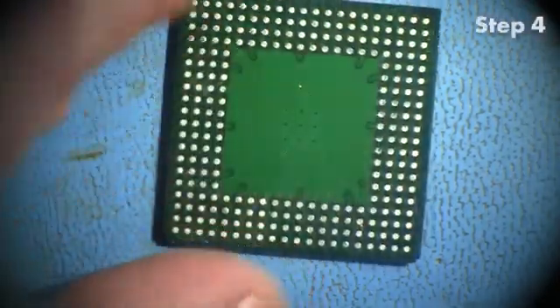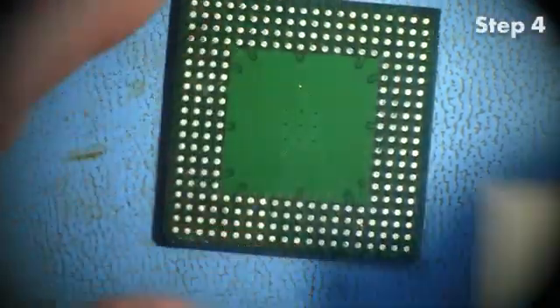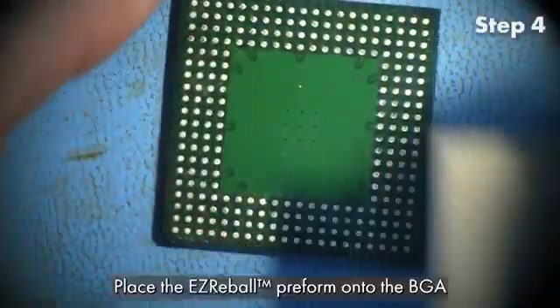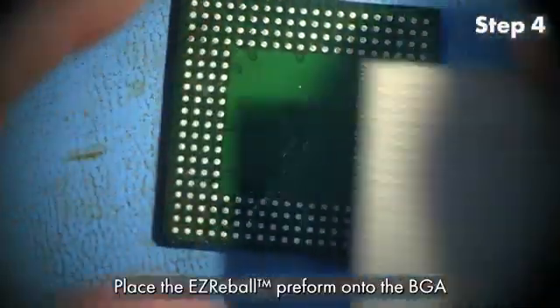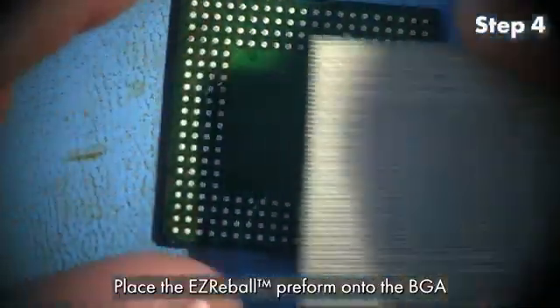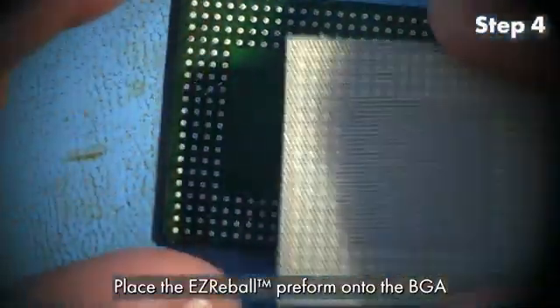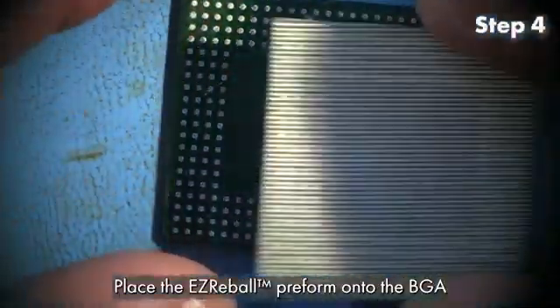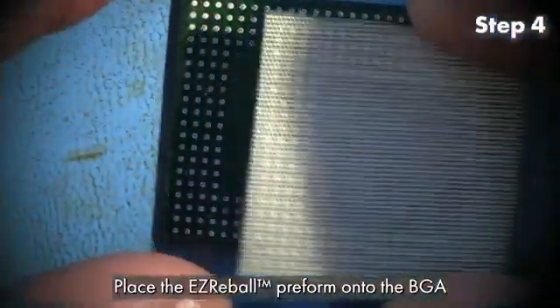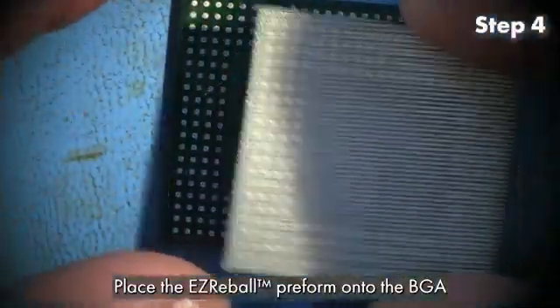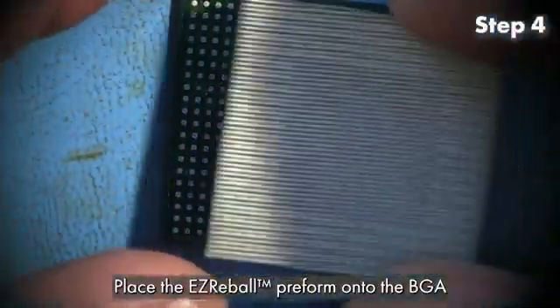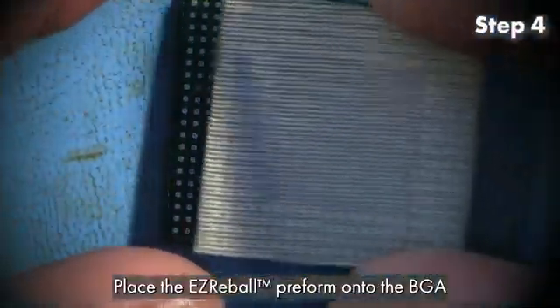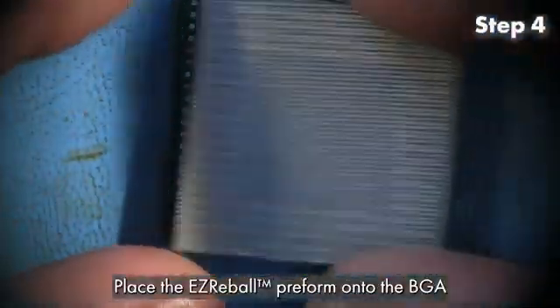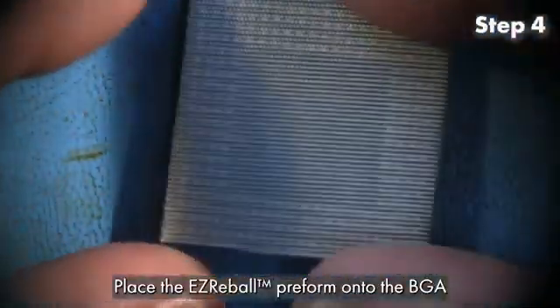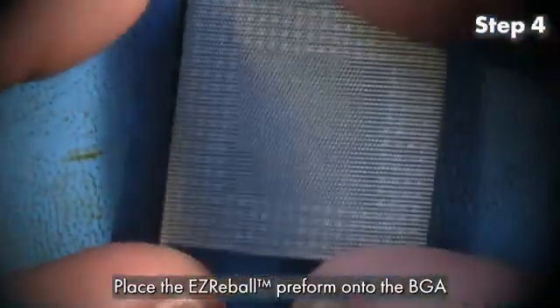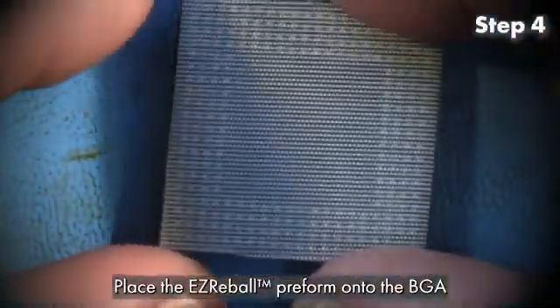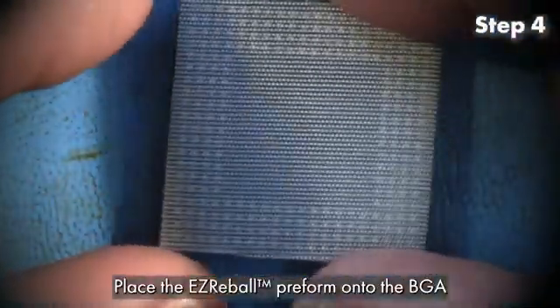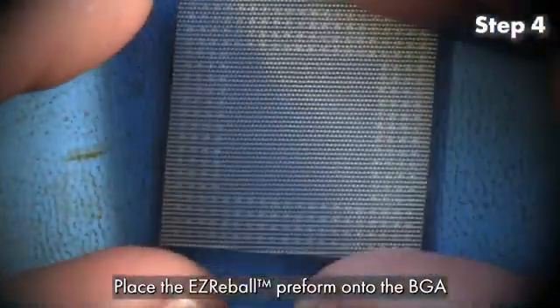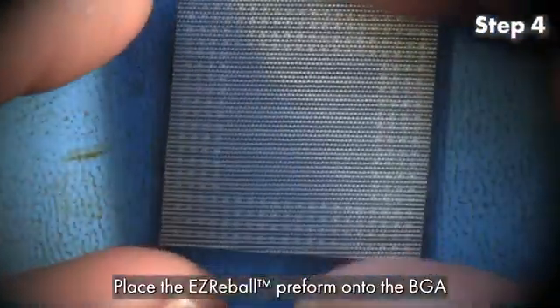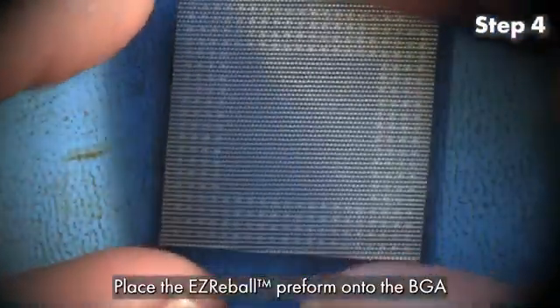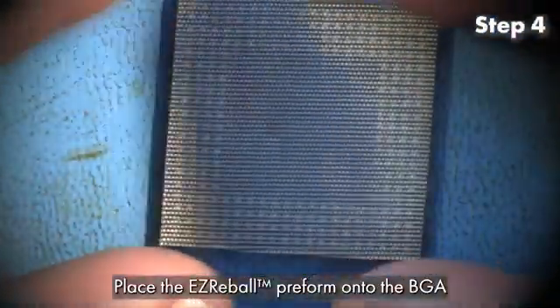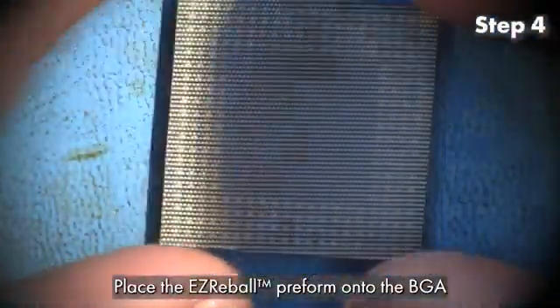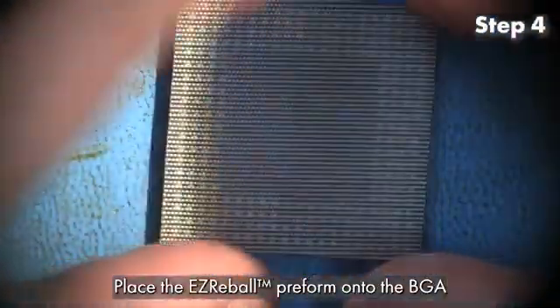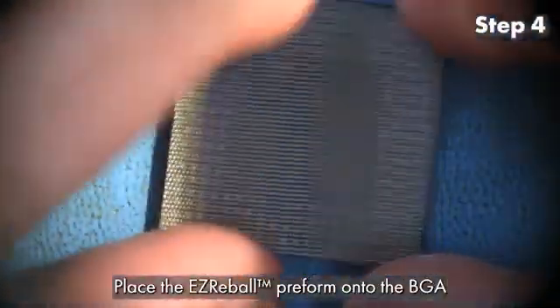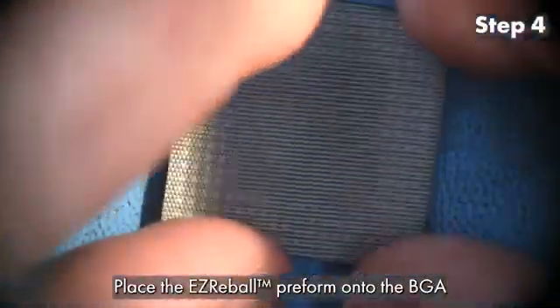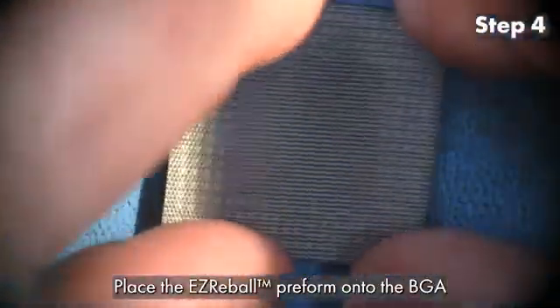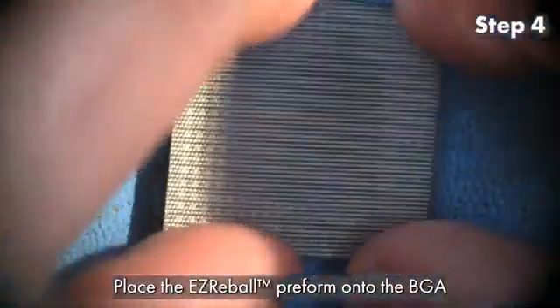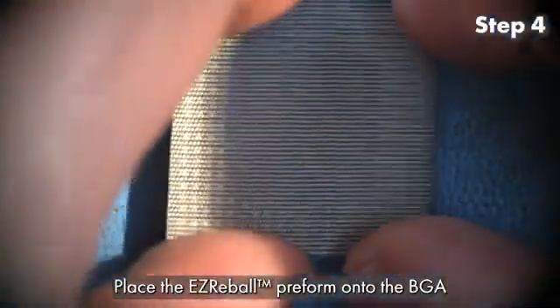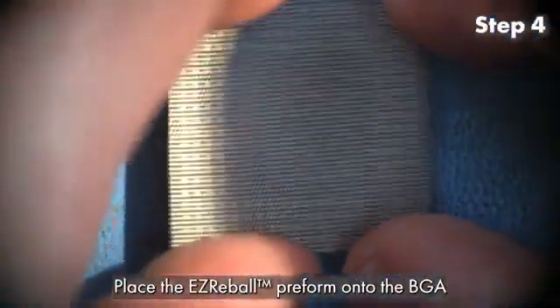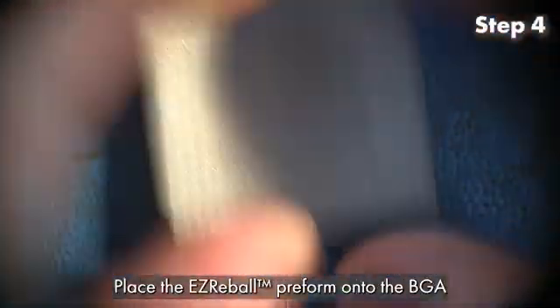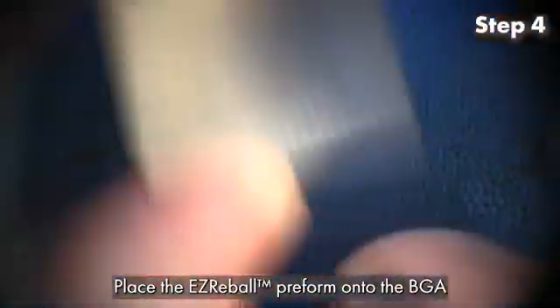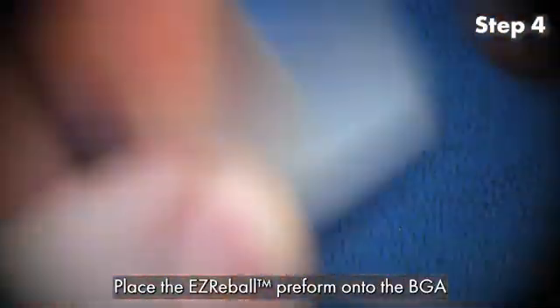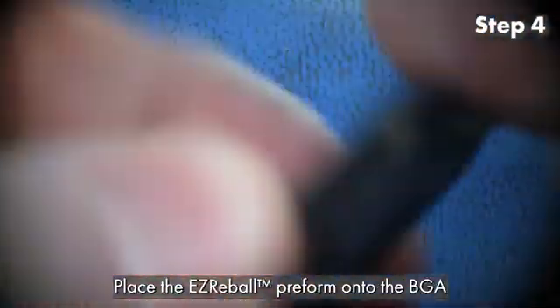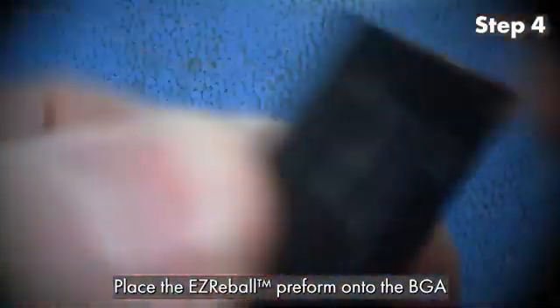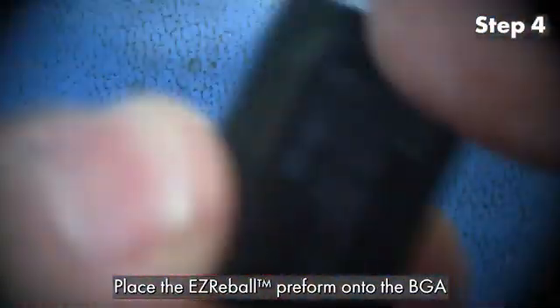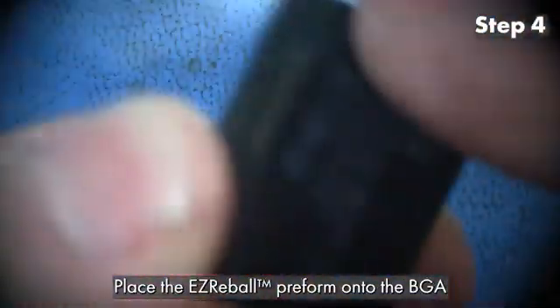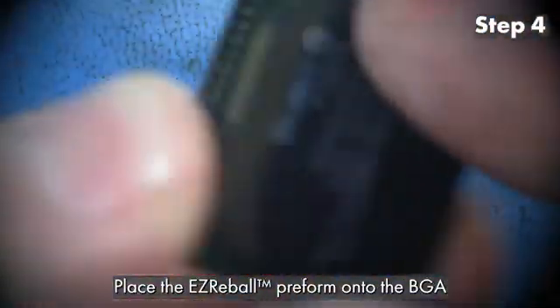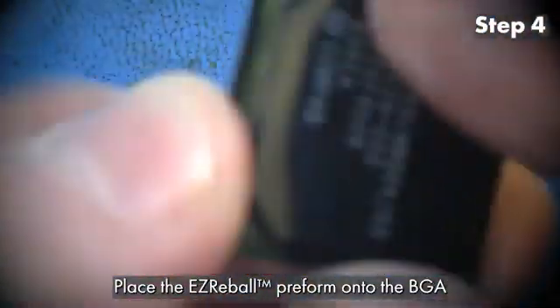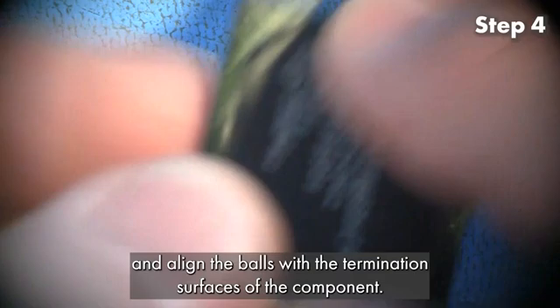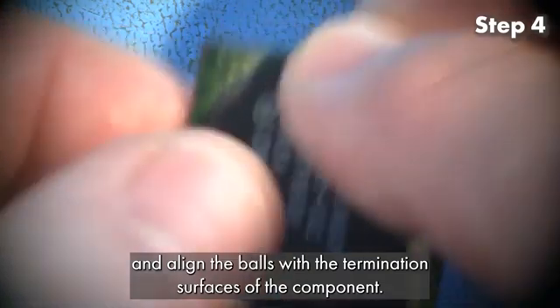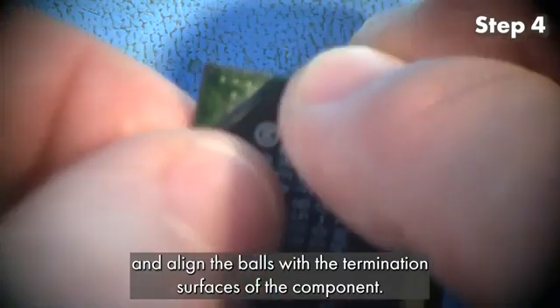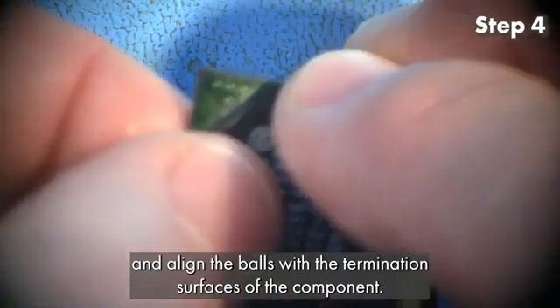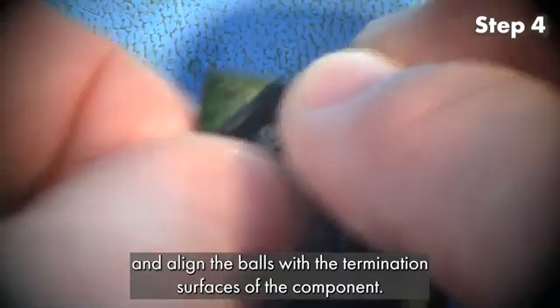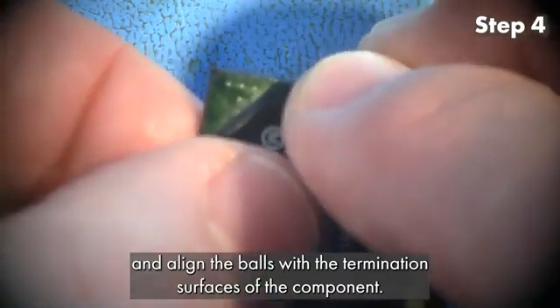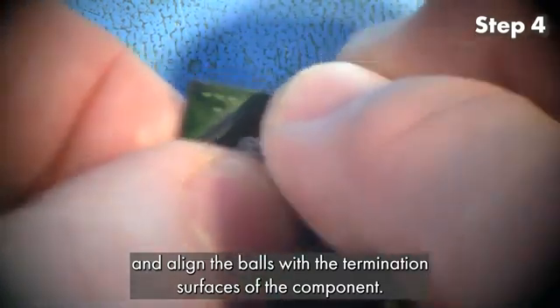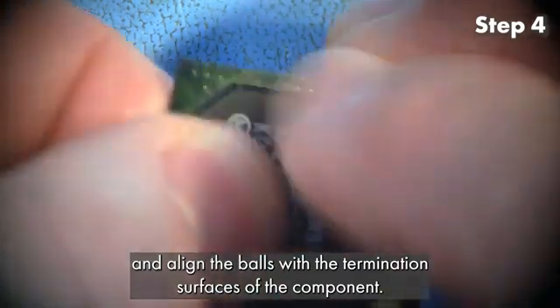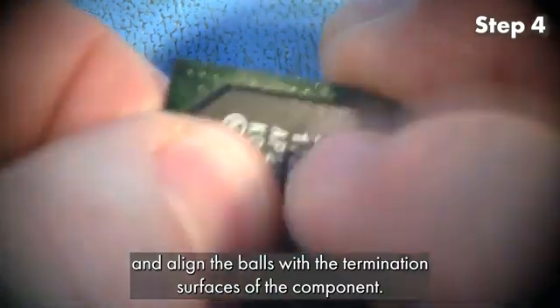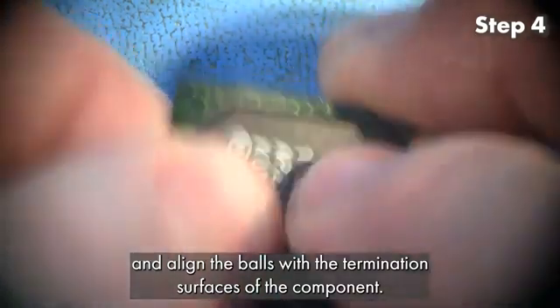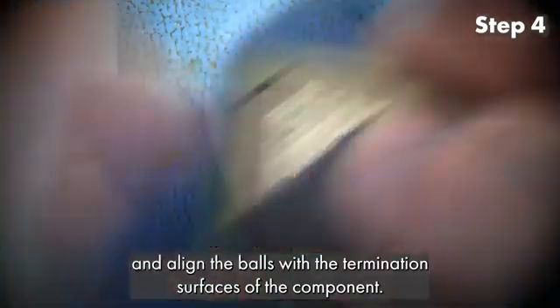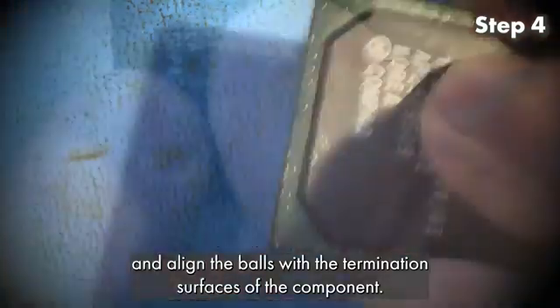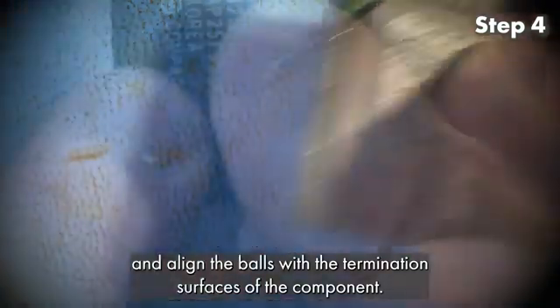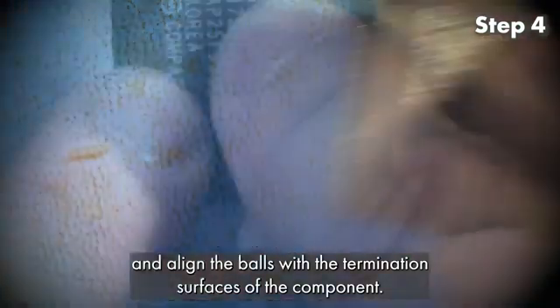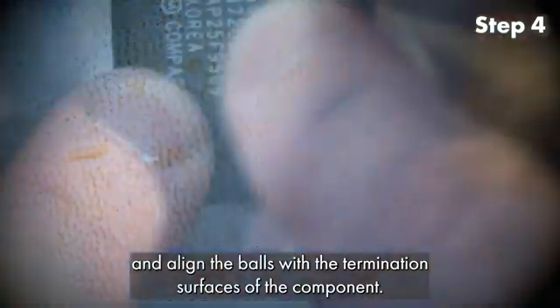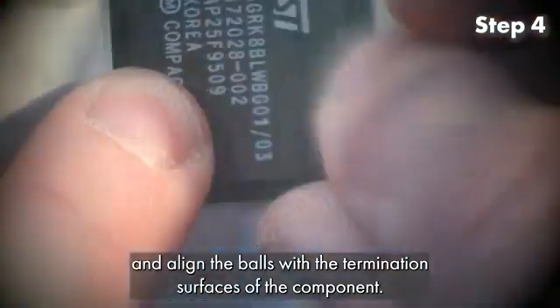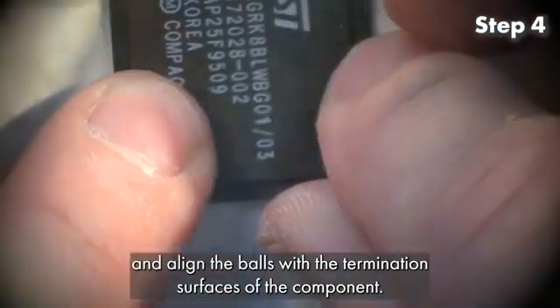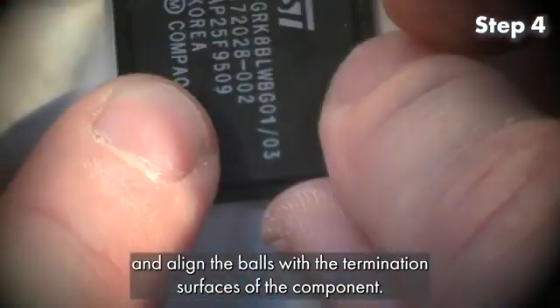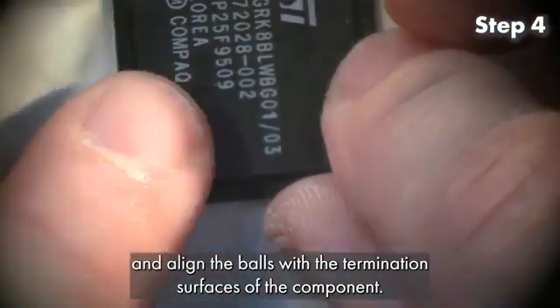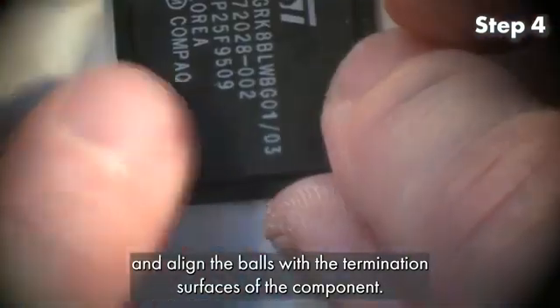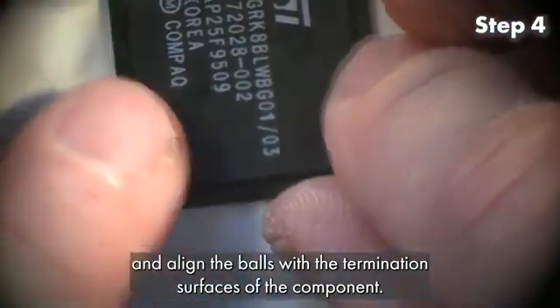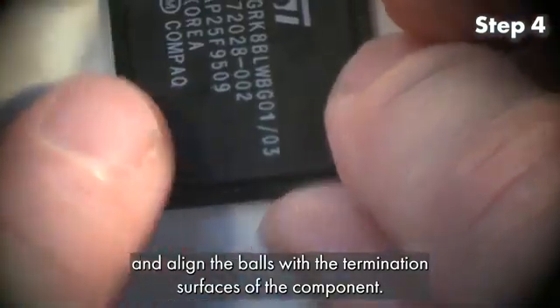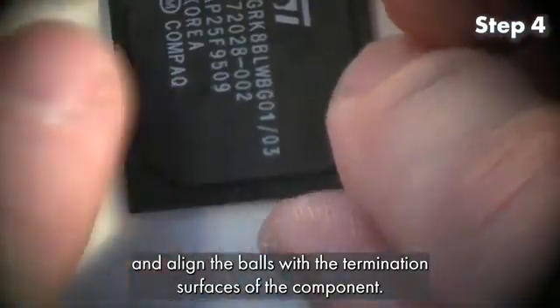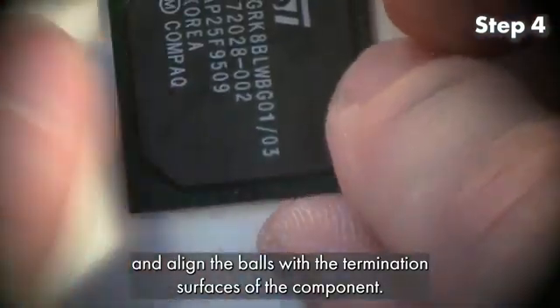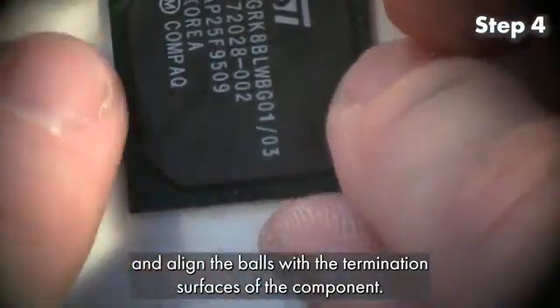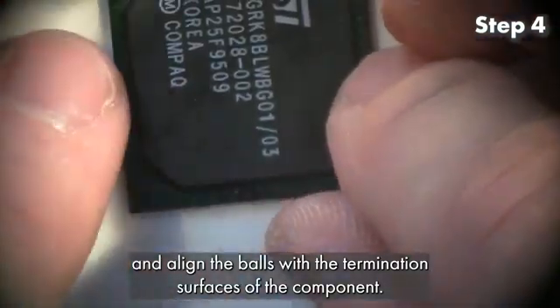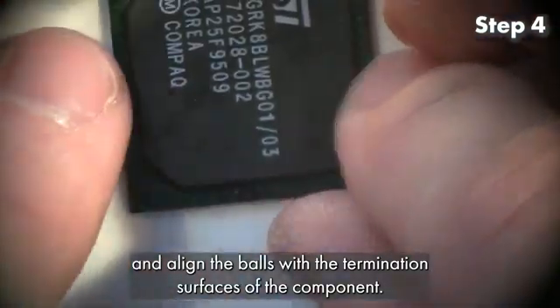Step 4. Place the Easy Reball Preform onto the BGA and align the balls with the termination surfaces of the component.